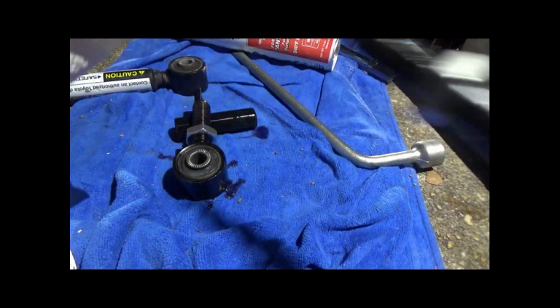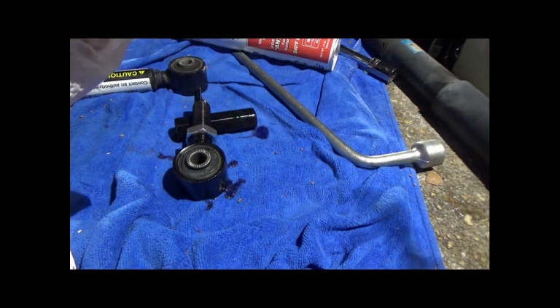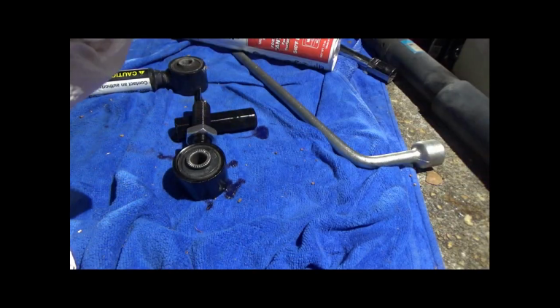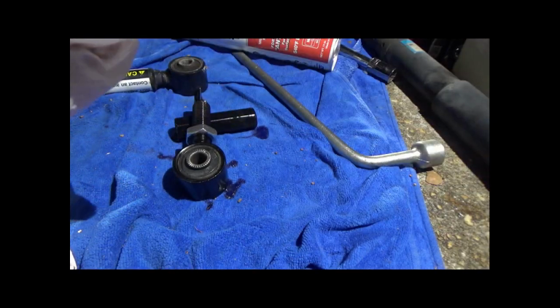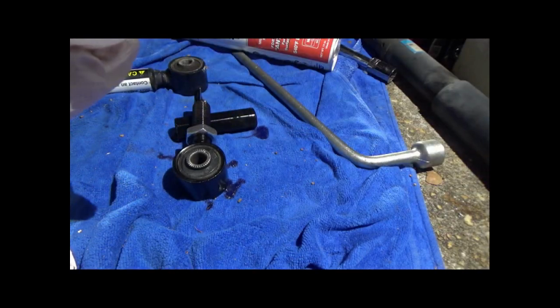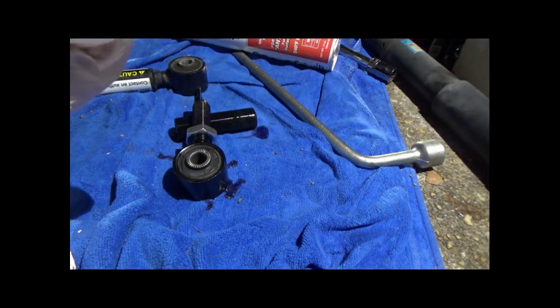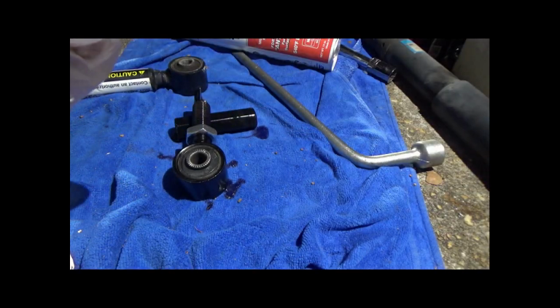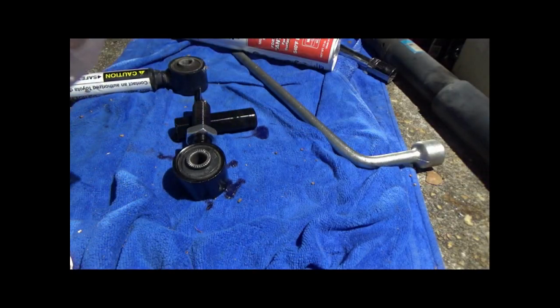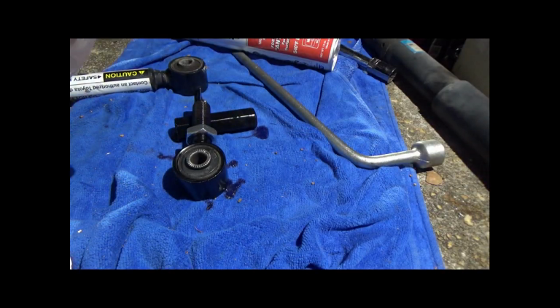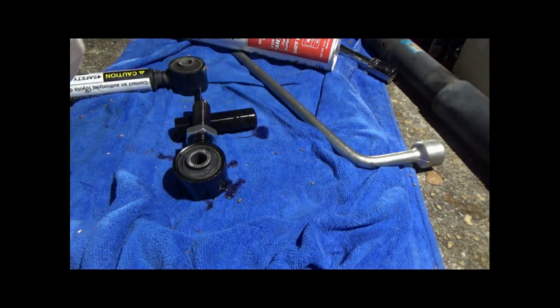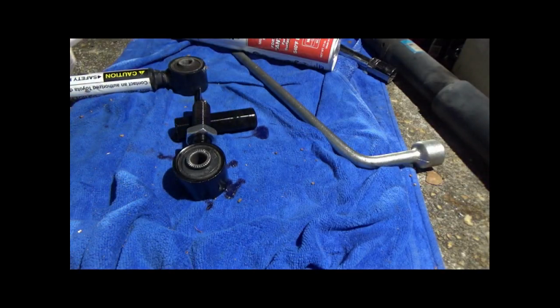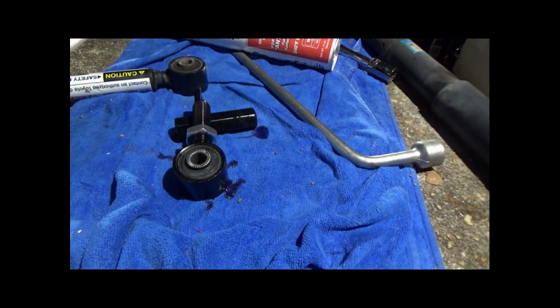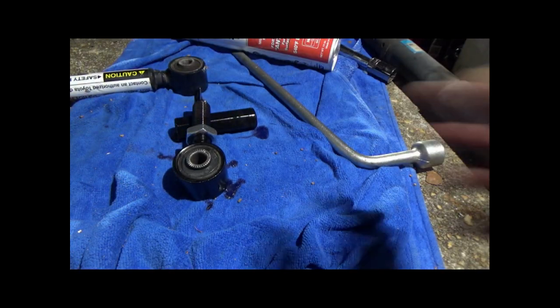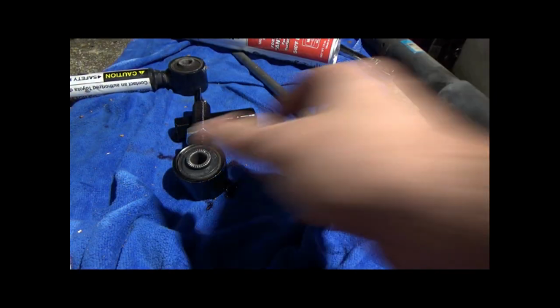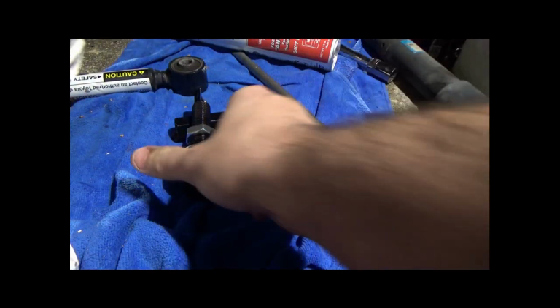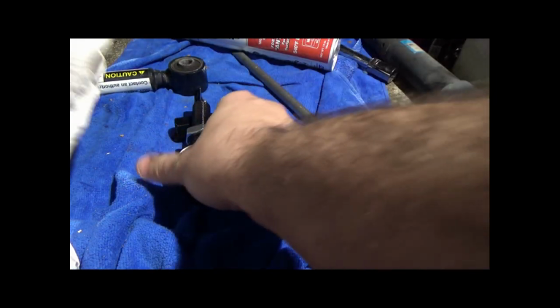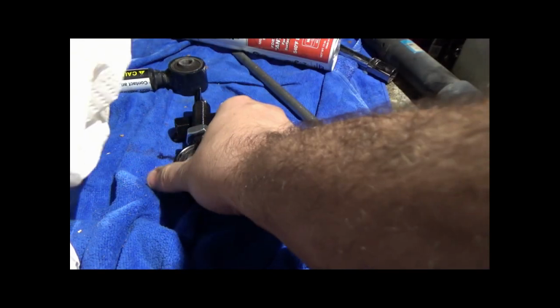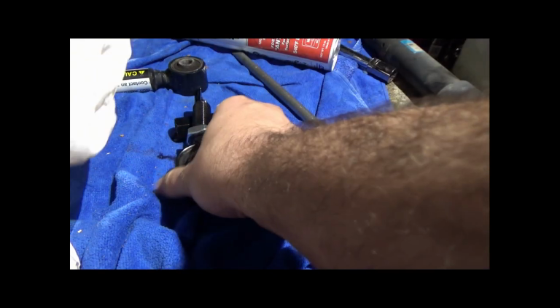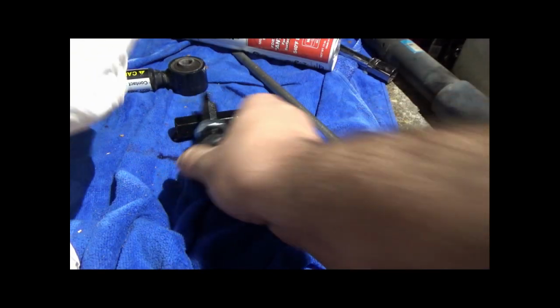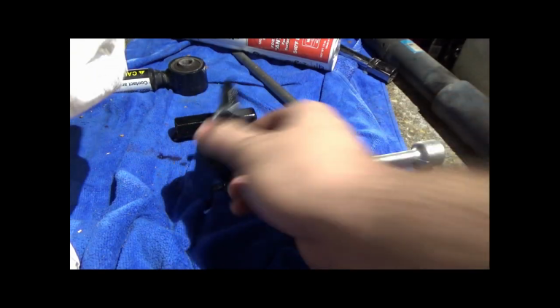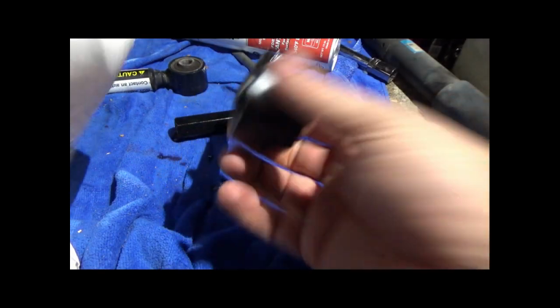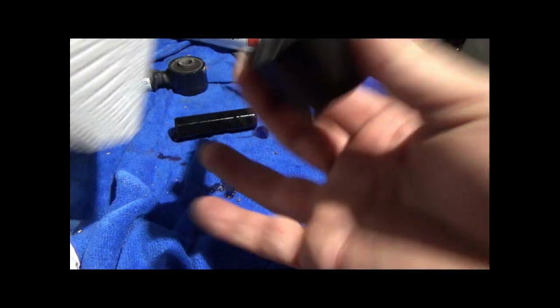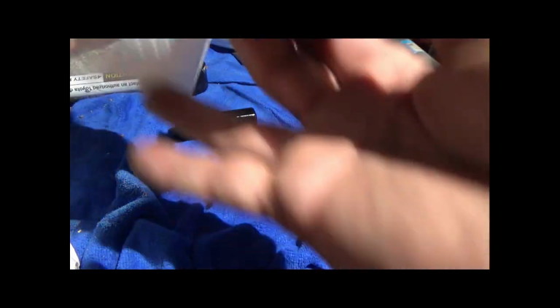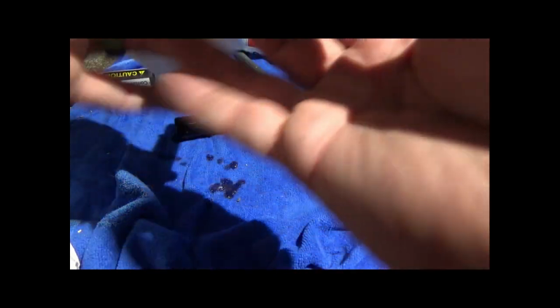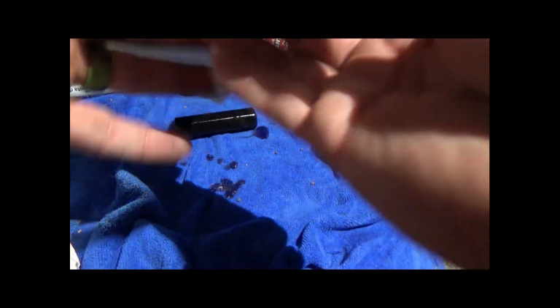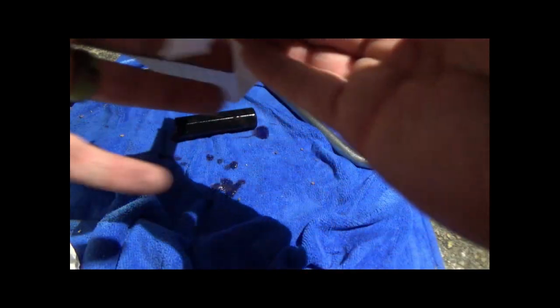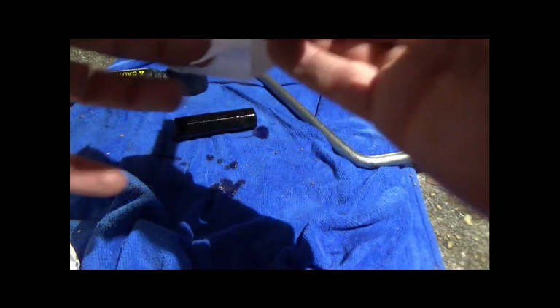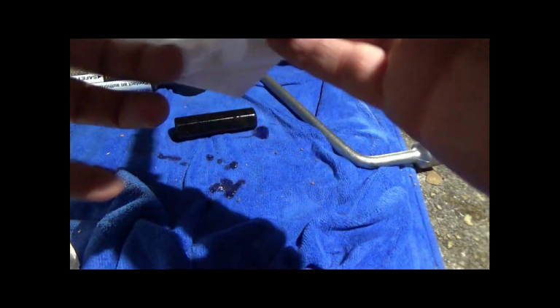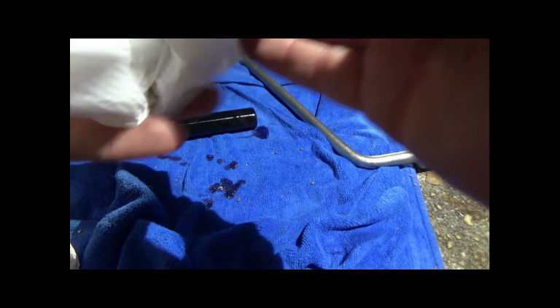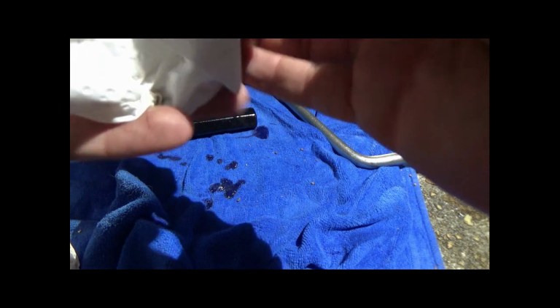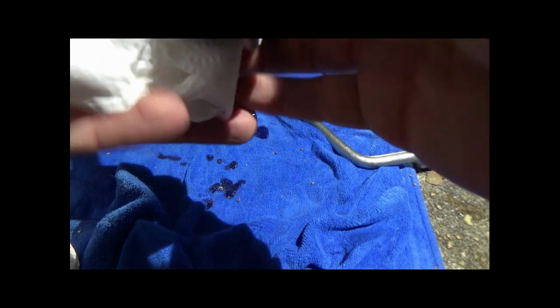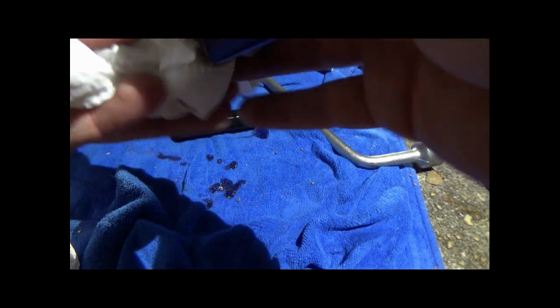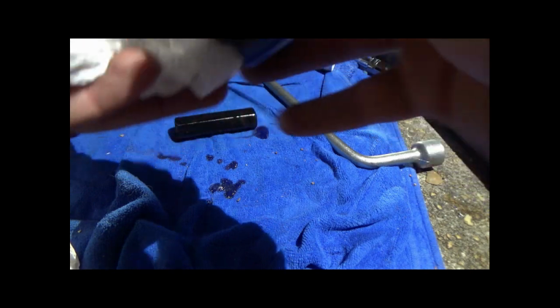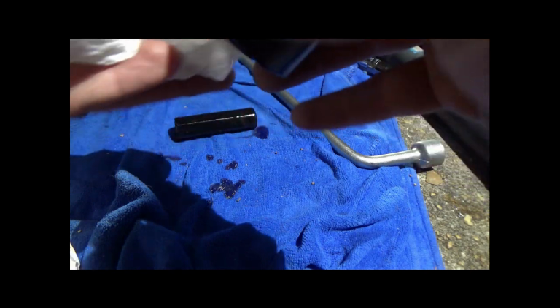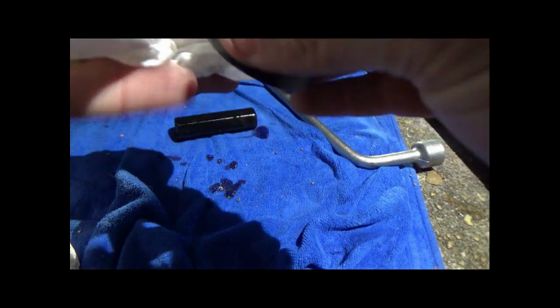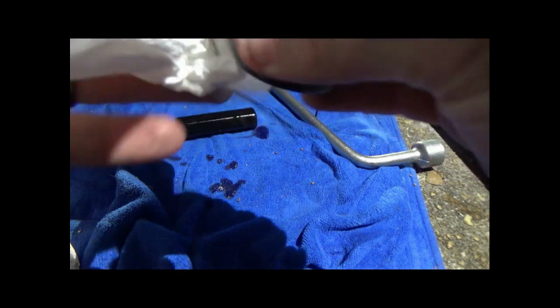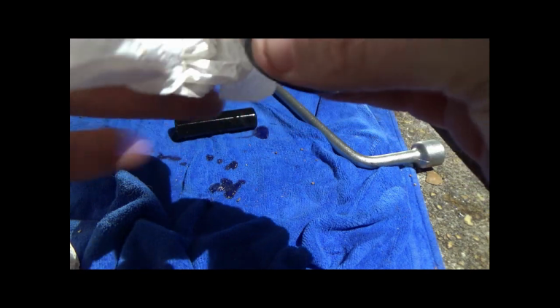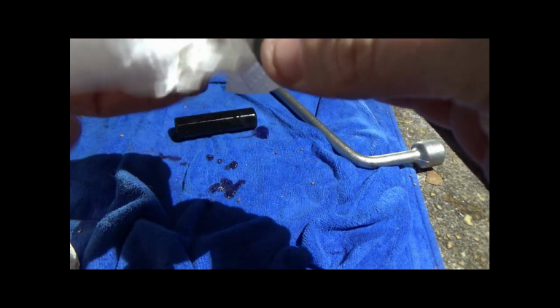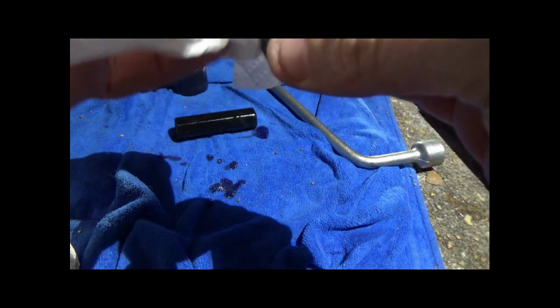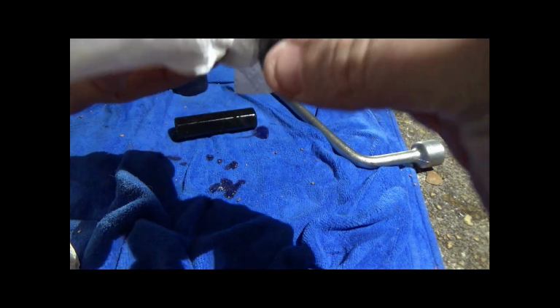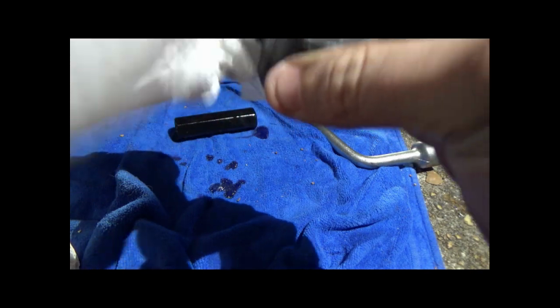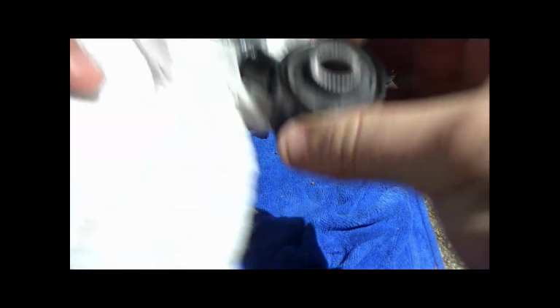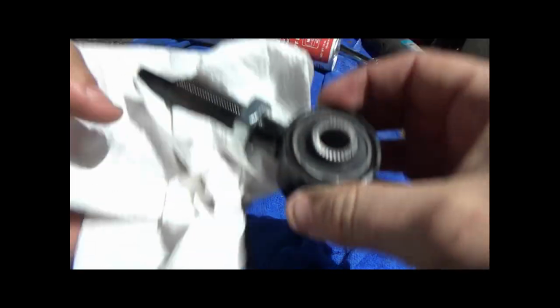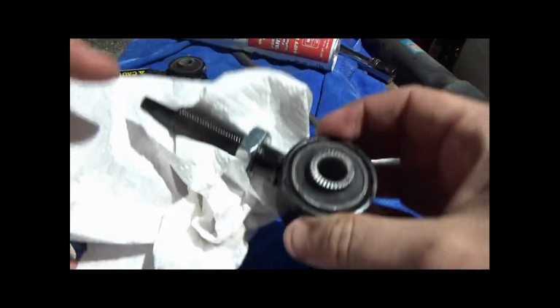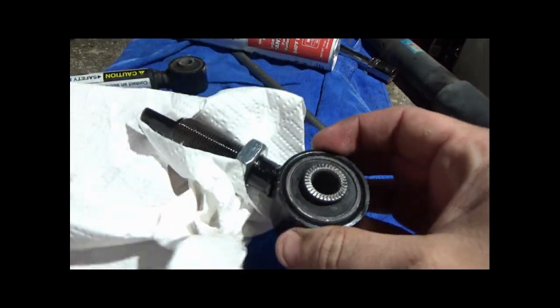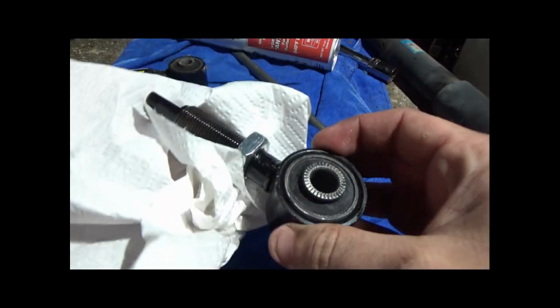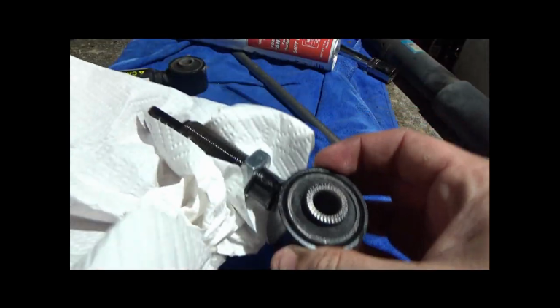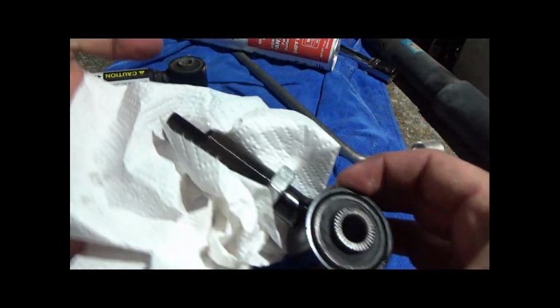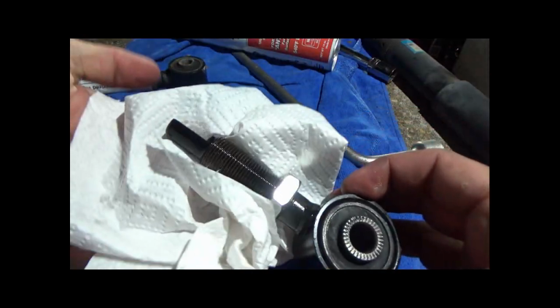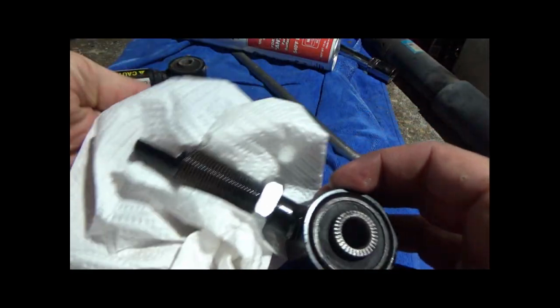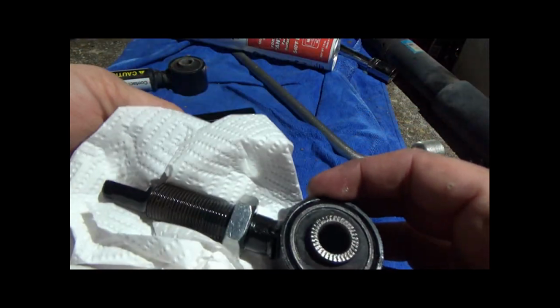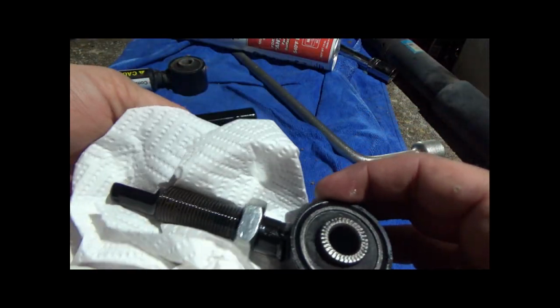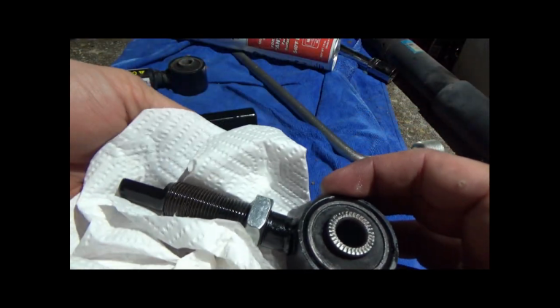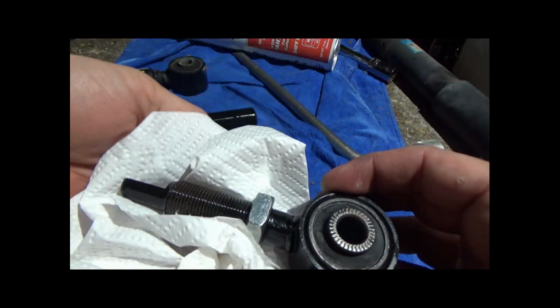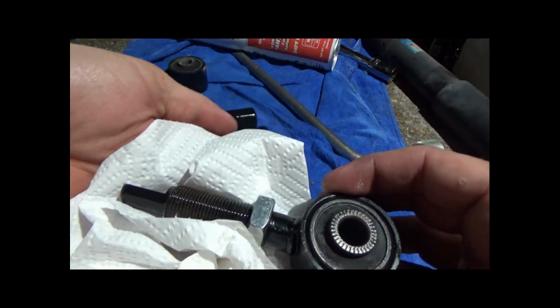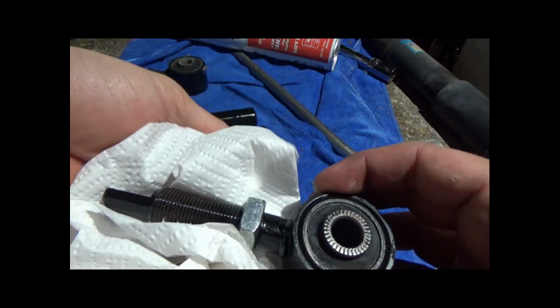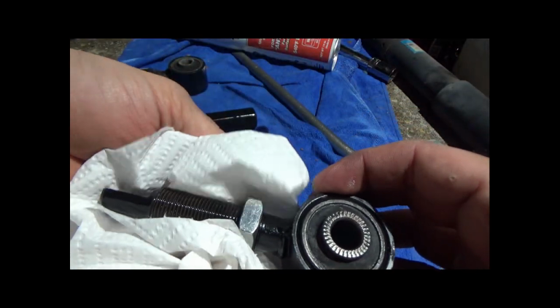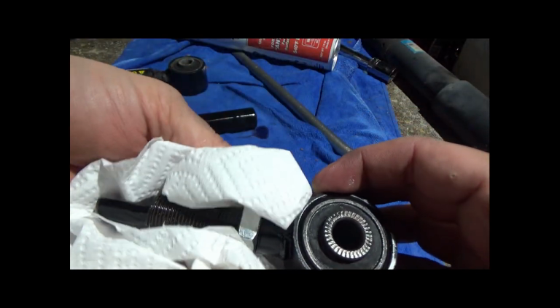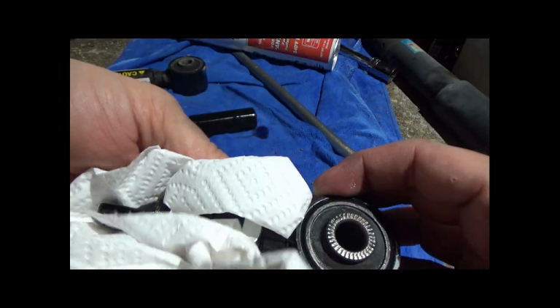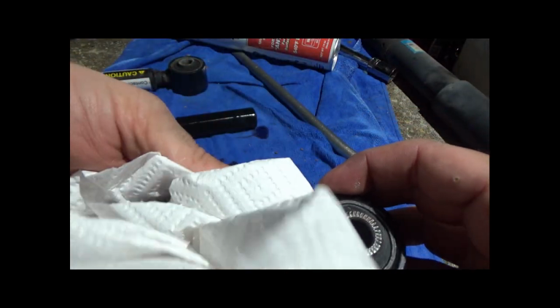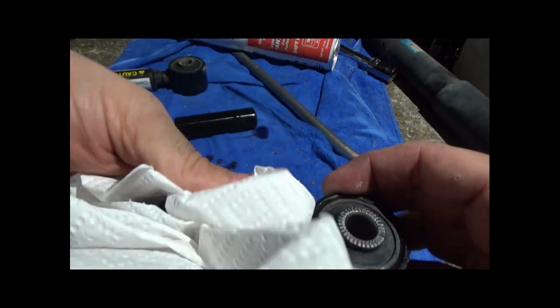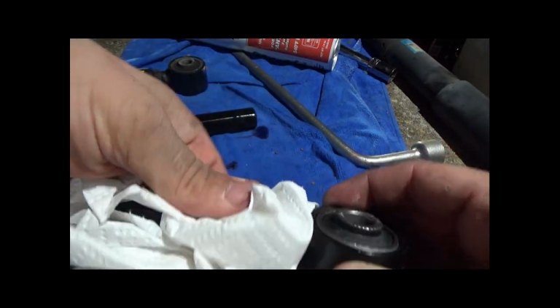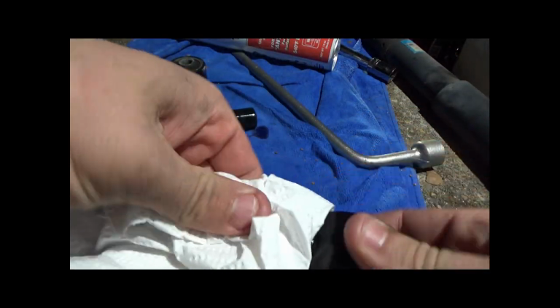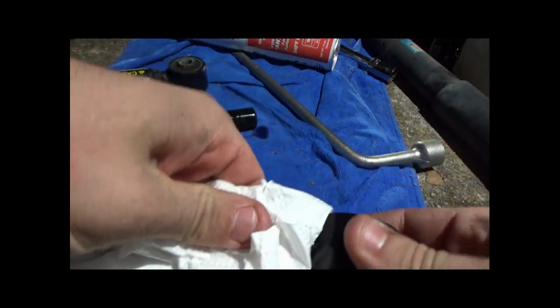So what do y'all think about this repair? Leave a comment below and let me know if you love it or hate it. Be sure to click that subscribe button to see more content like this in the future. Thanks and have a great day!